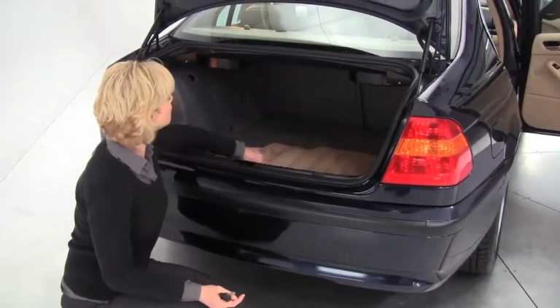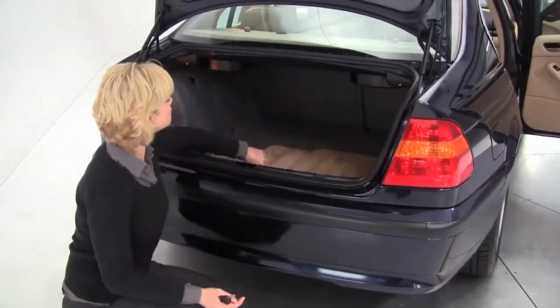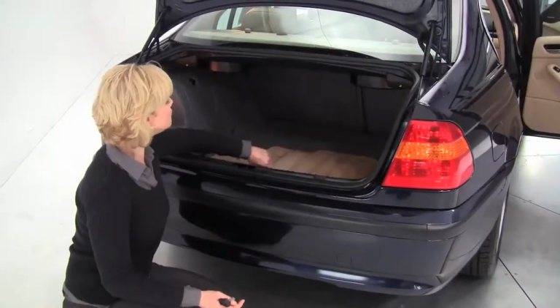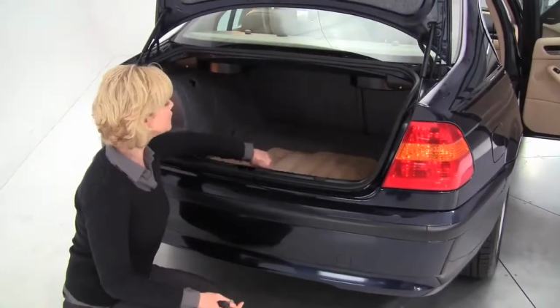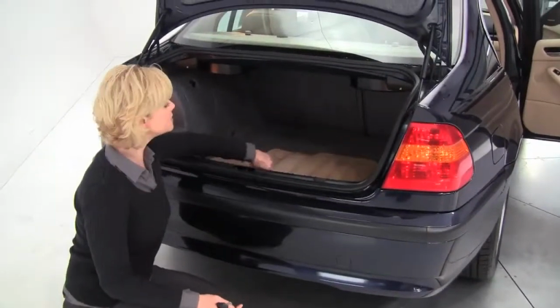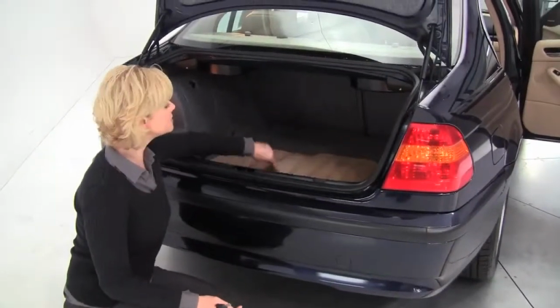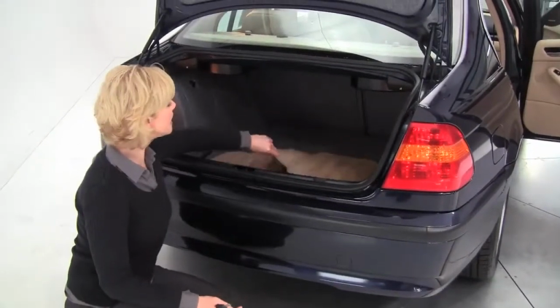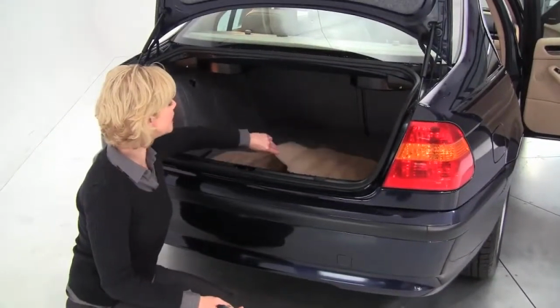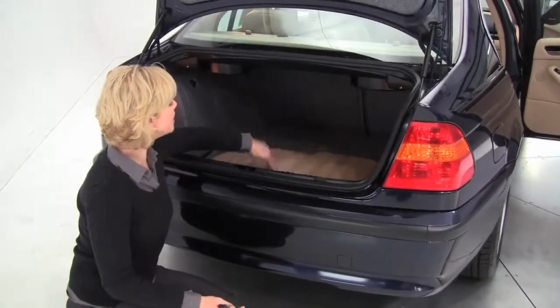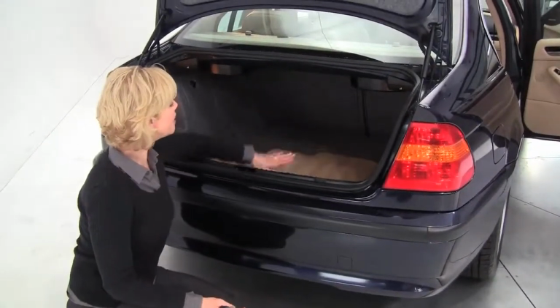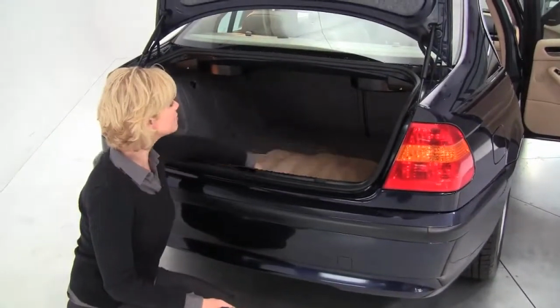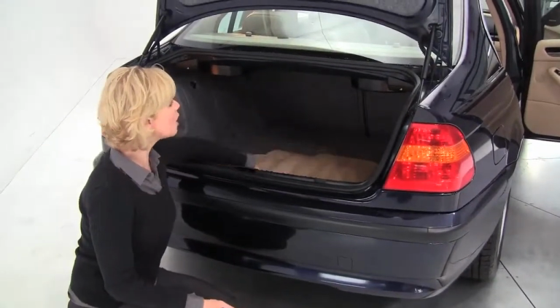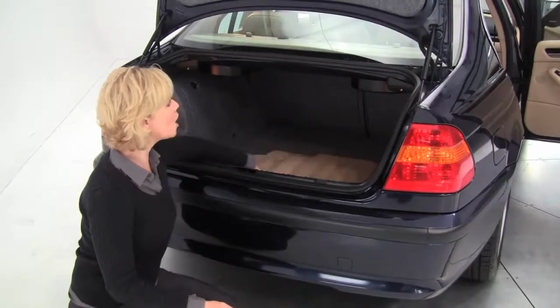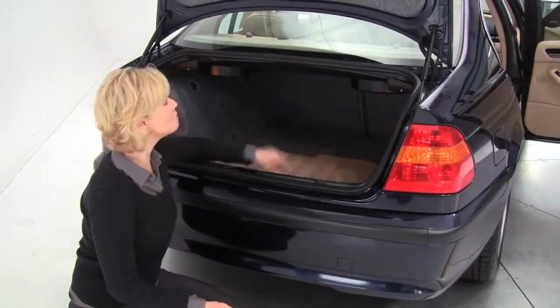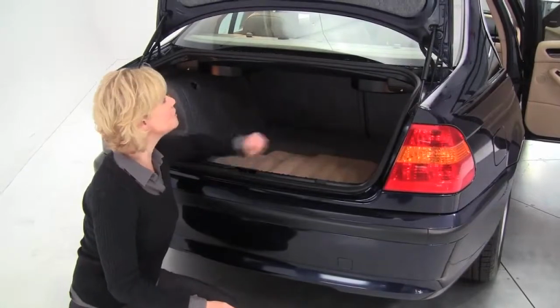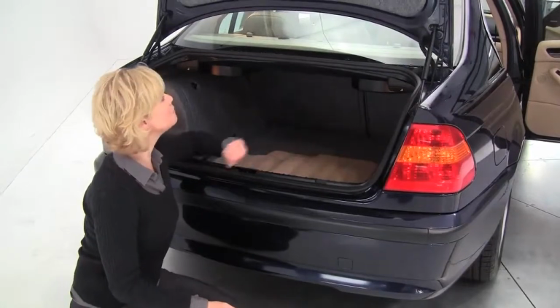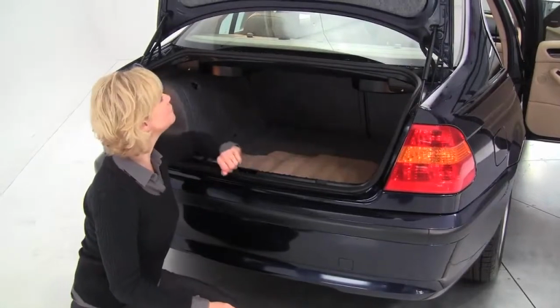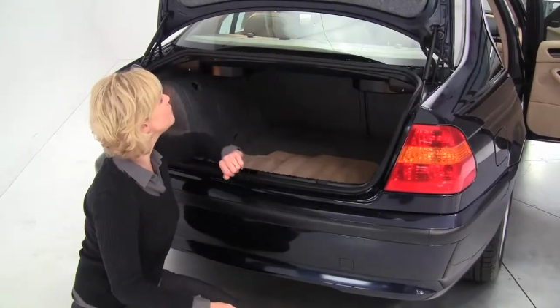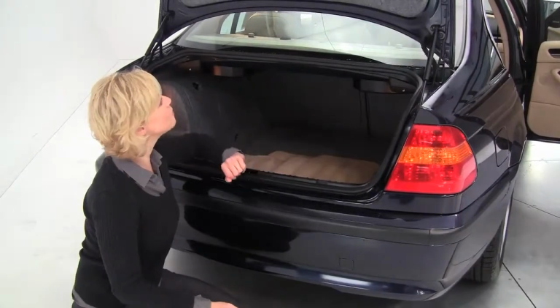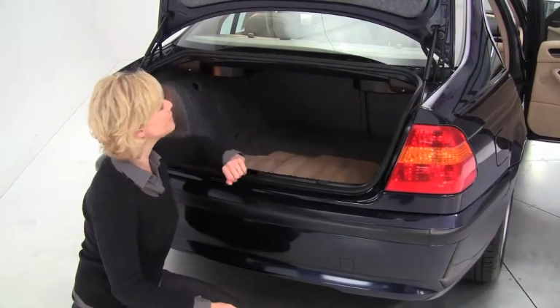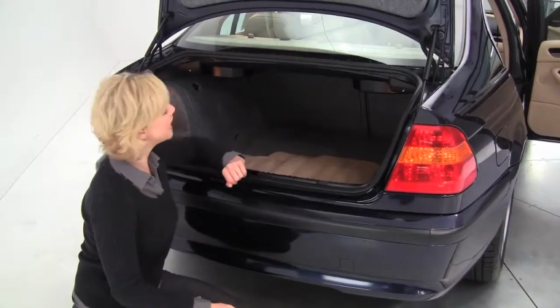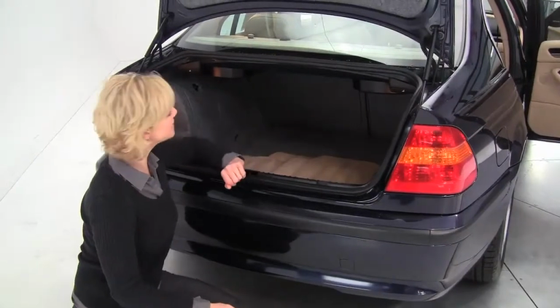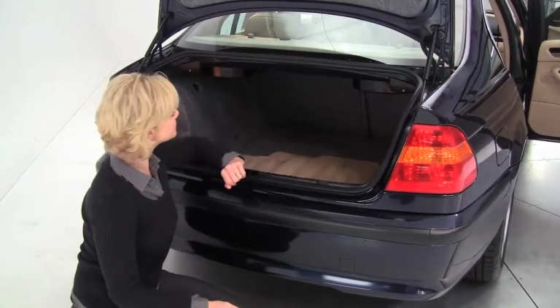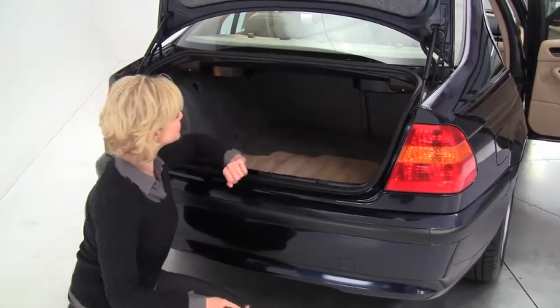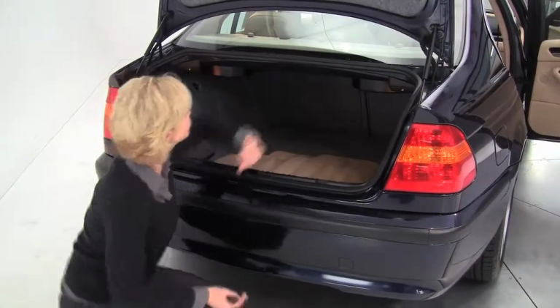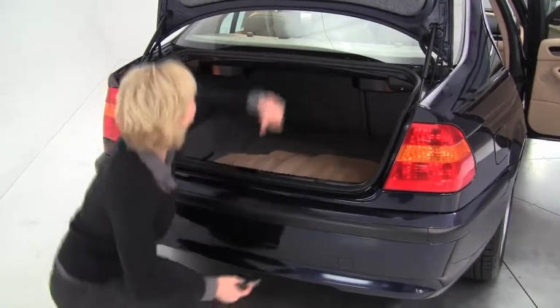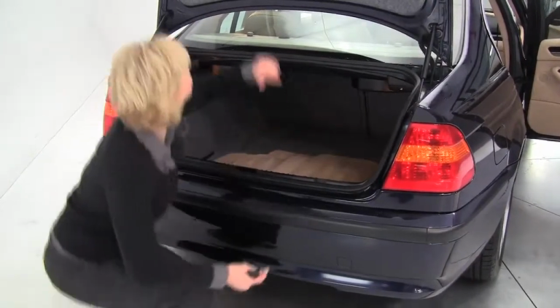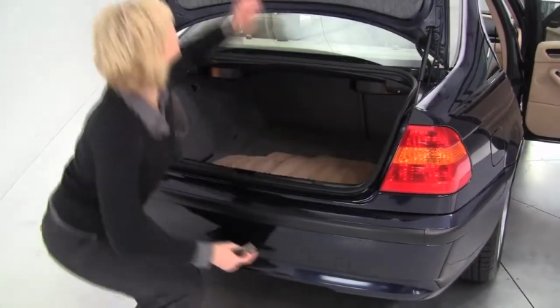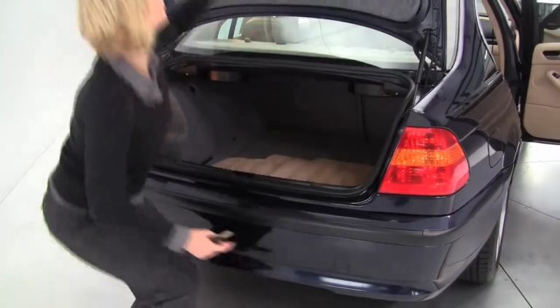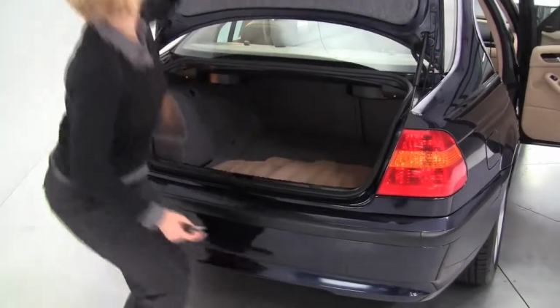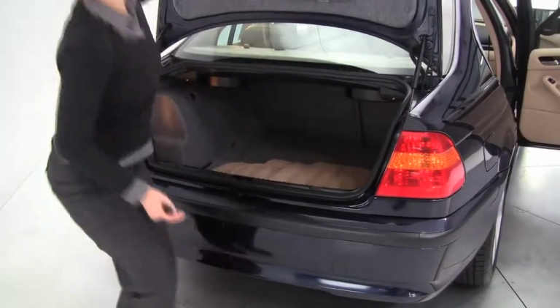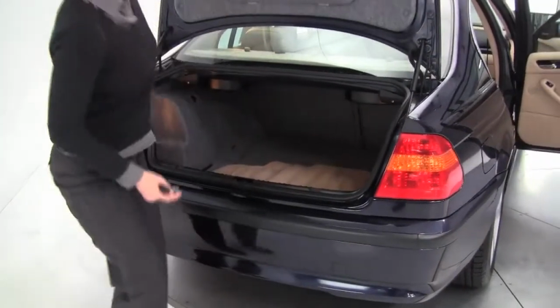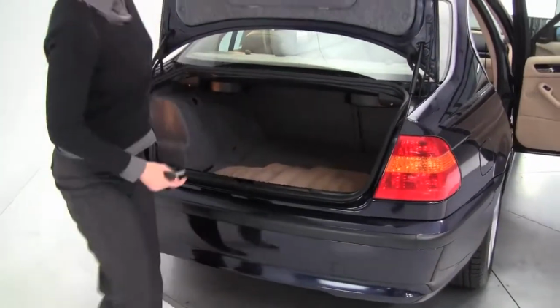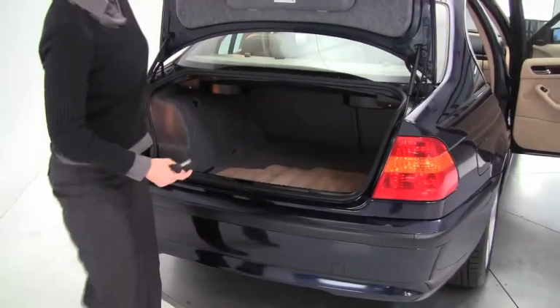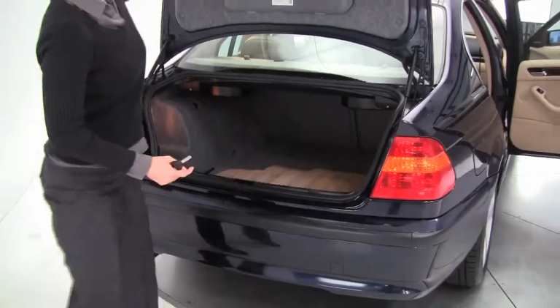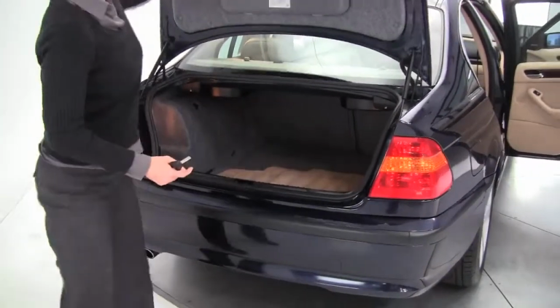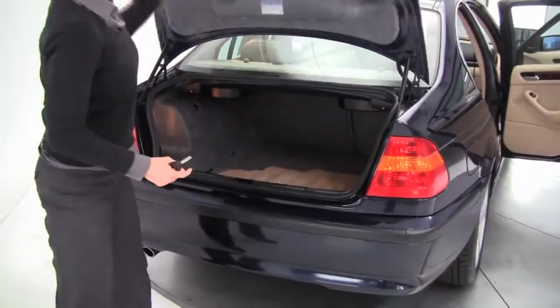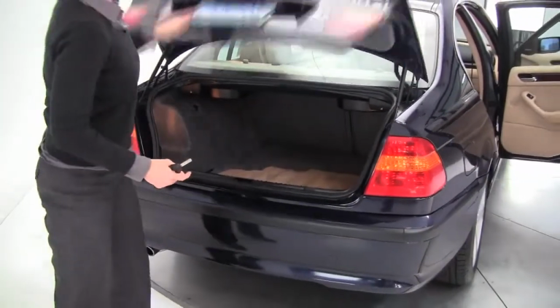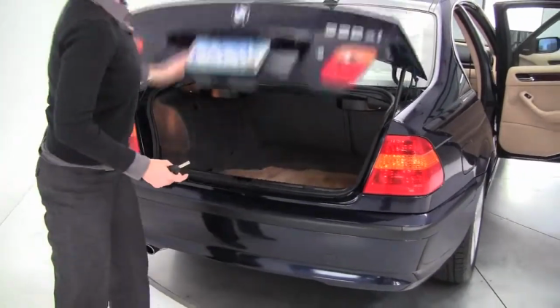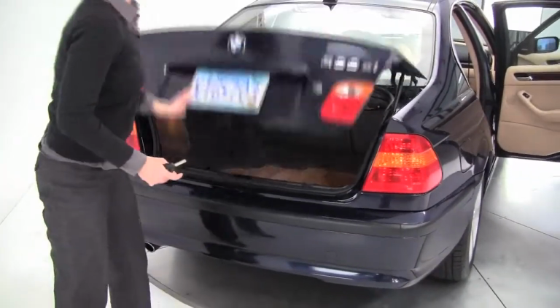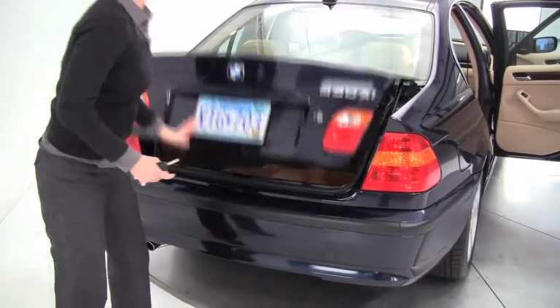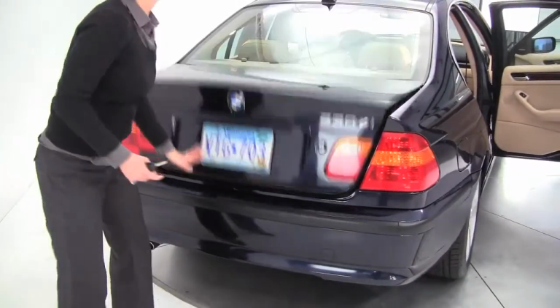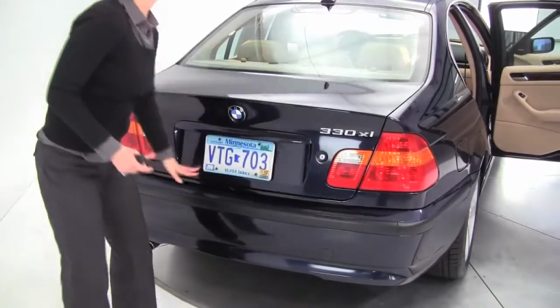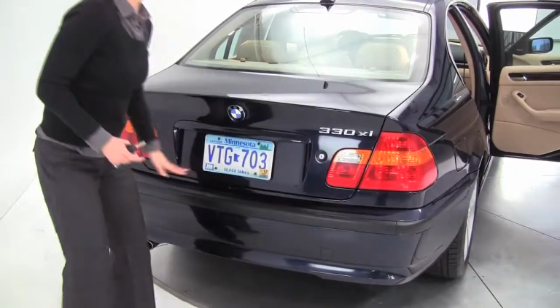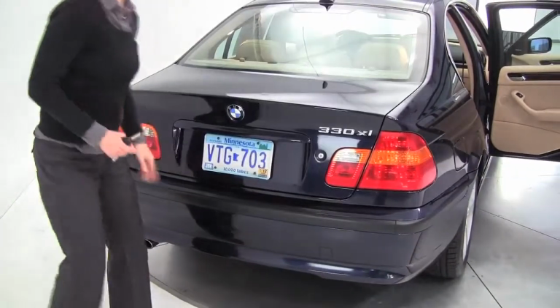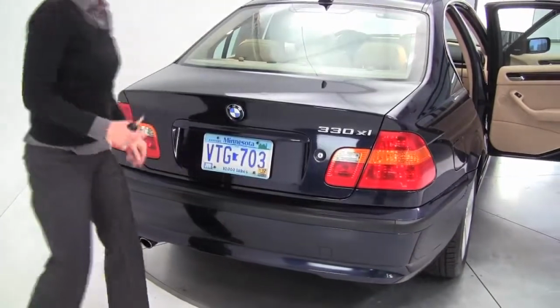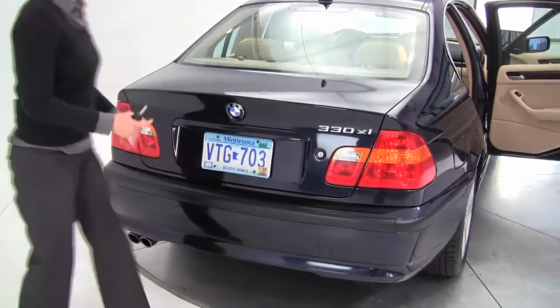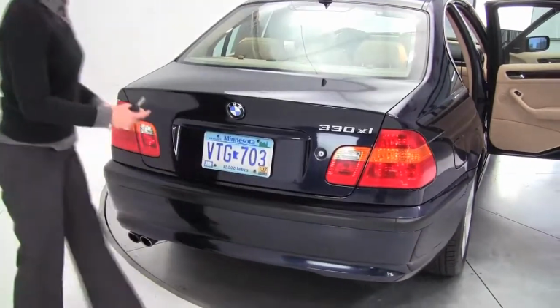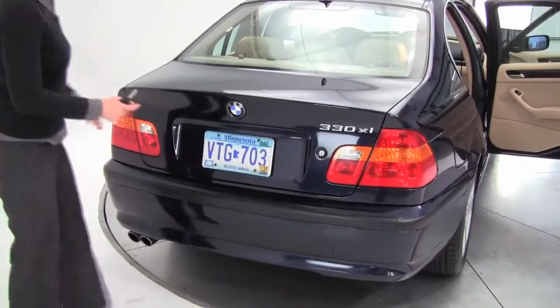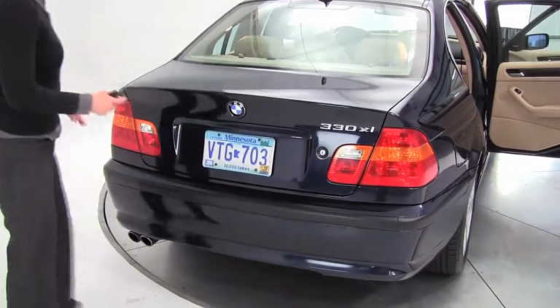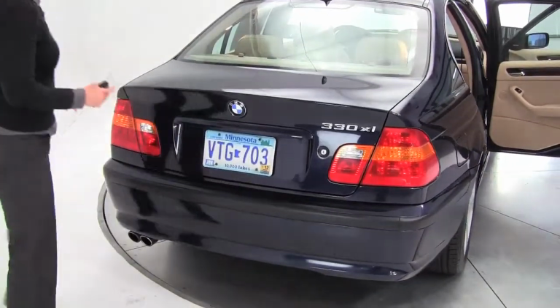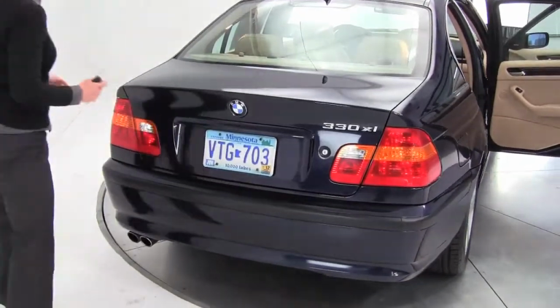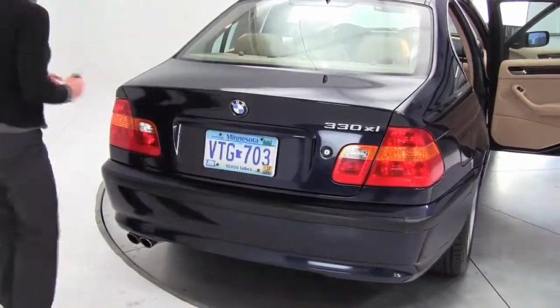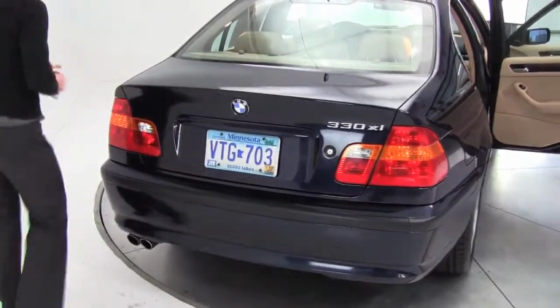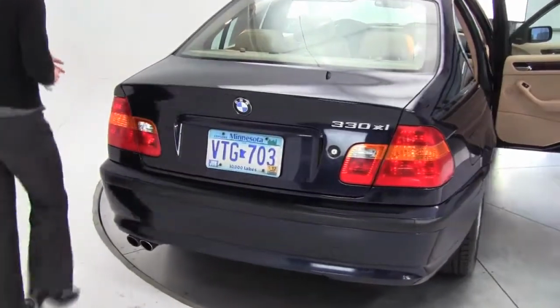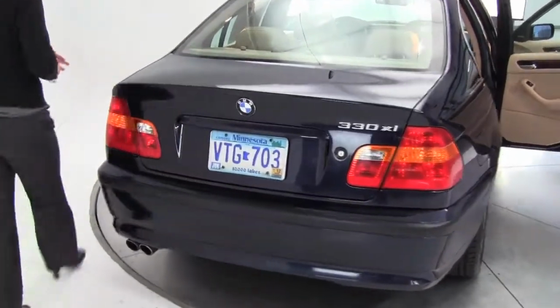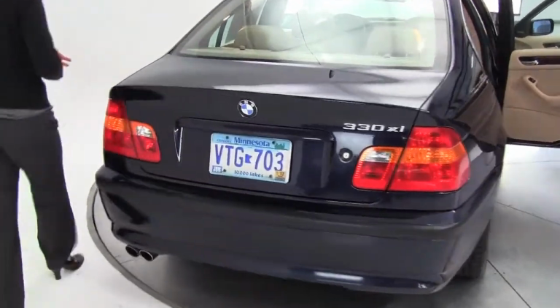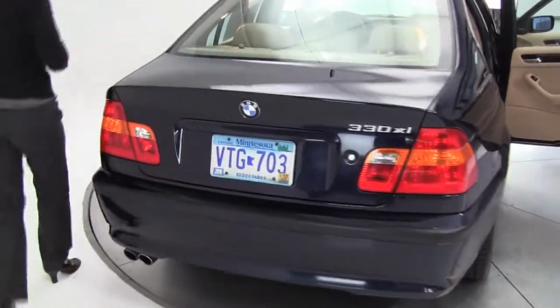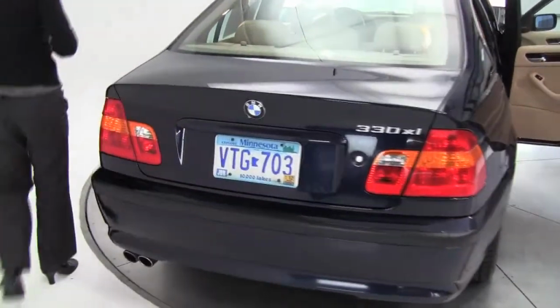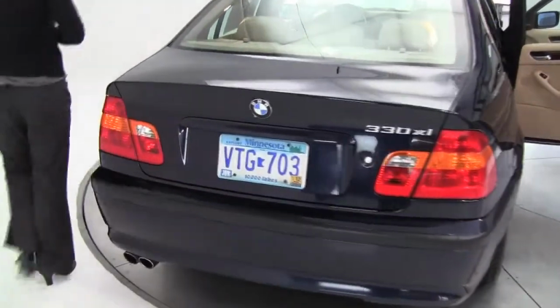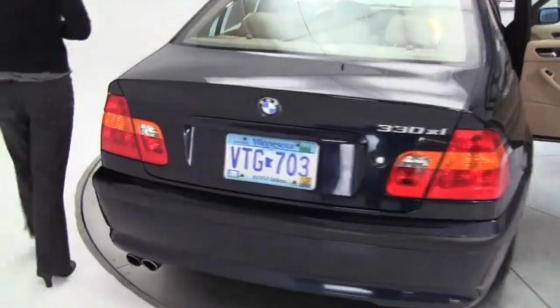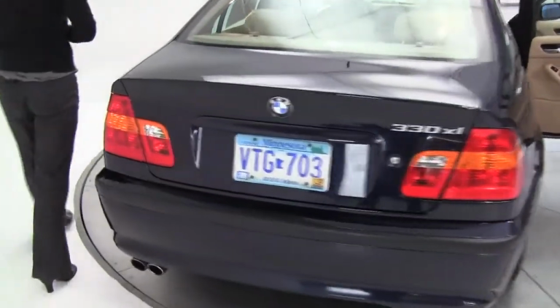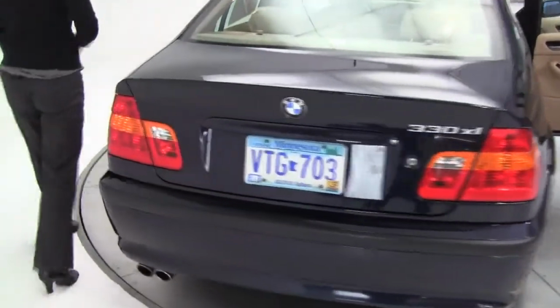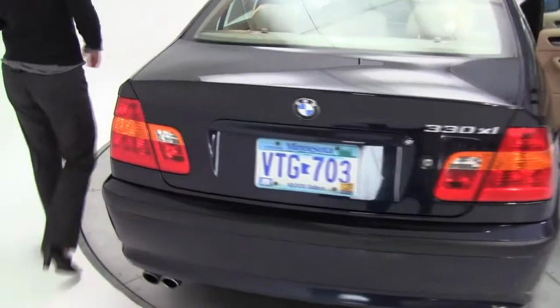Full set of carpeted floor mats, super clean. Love this color combination, so pretty.